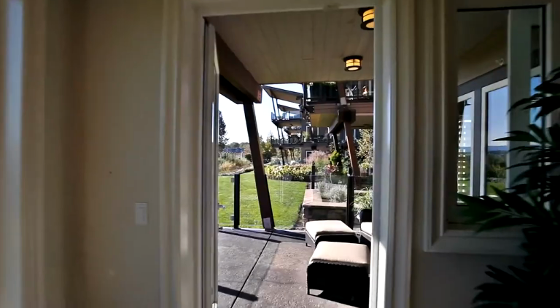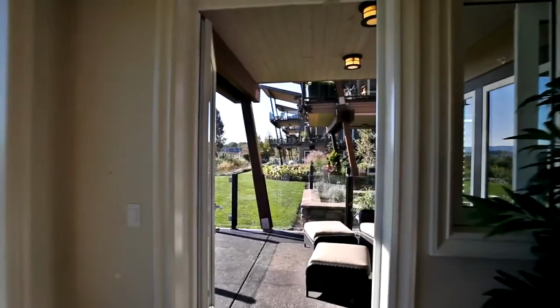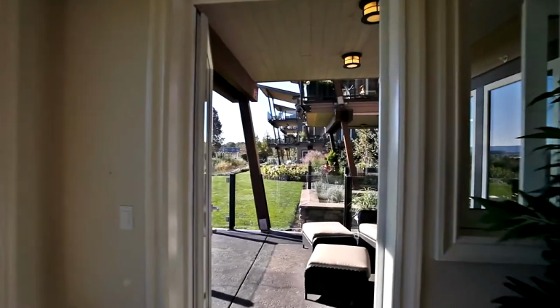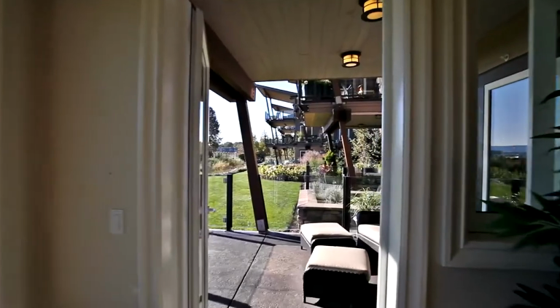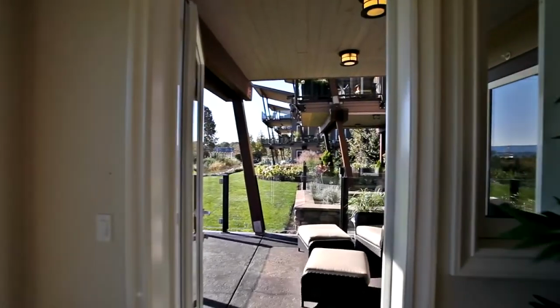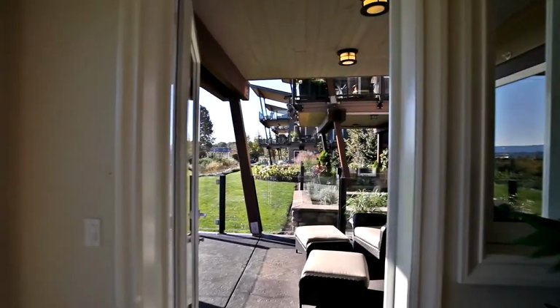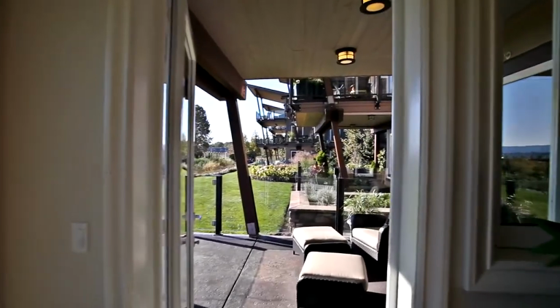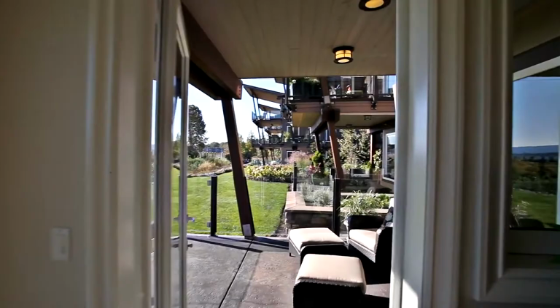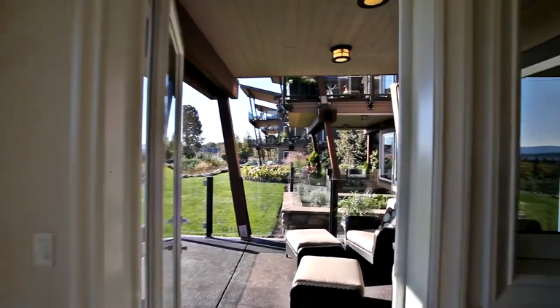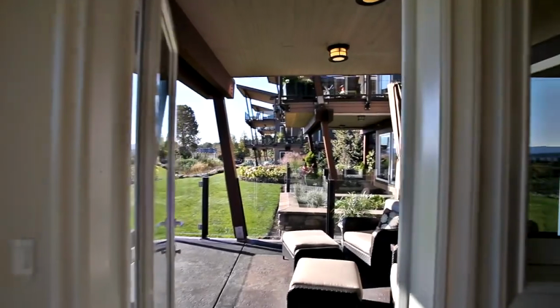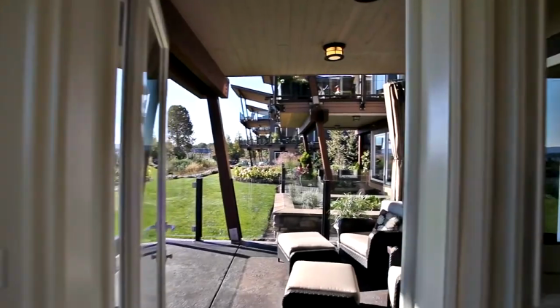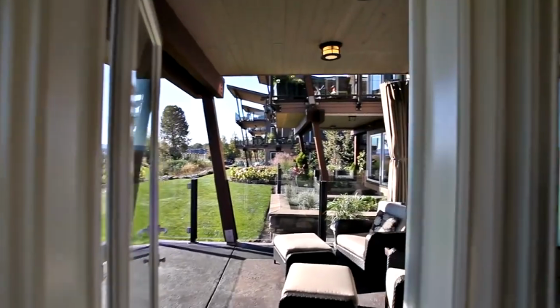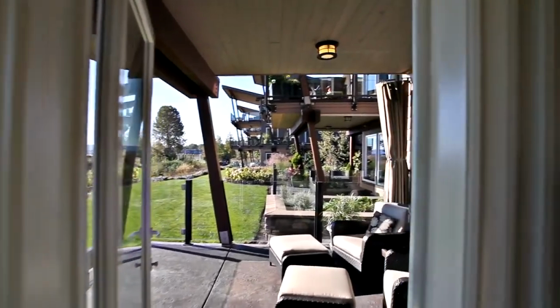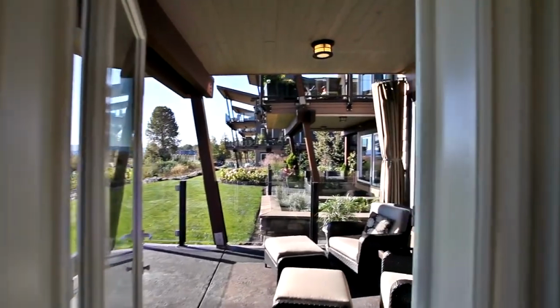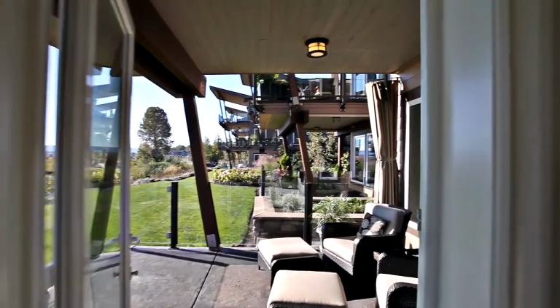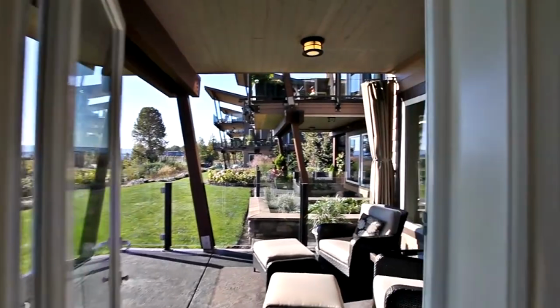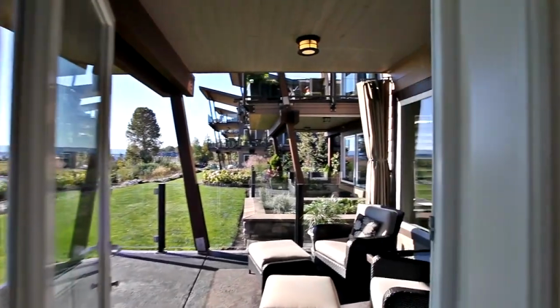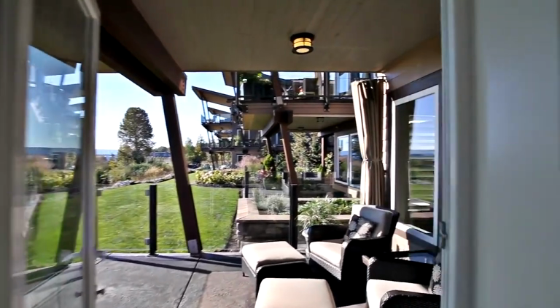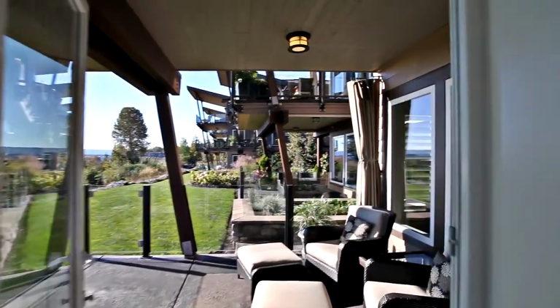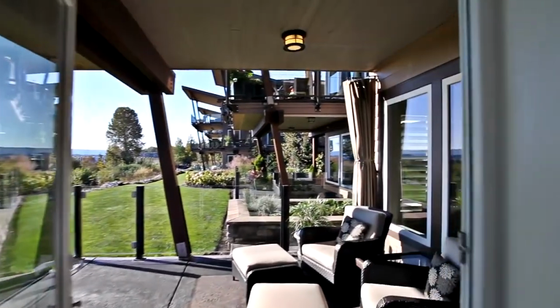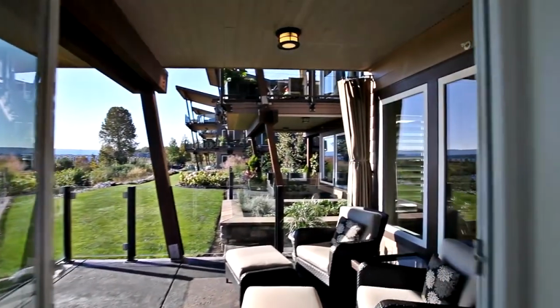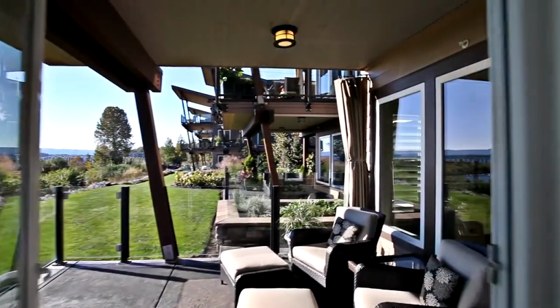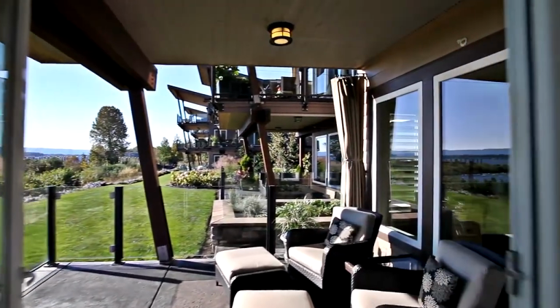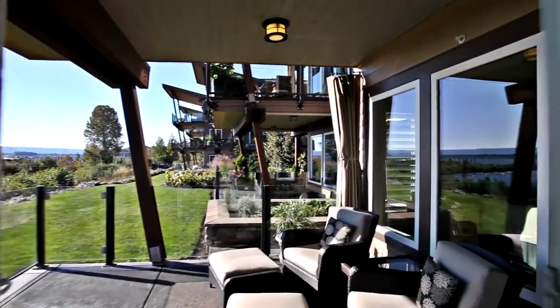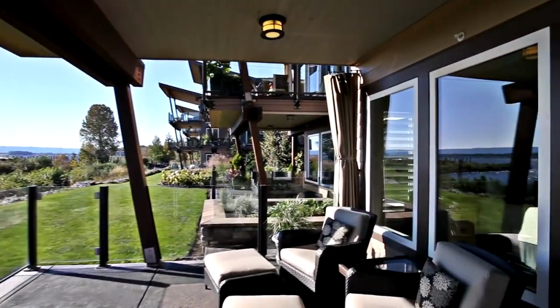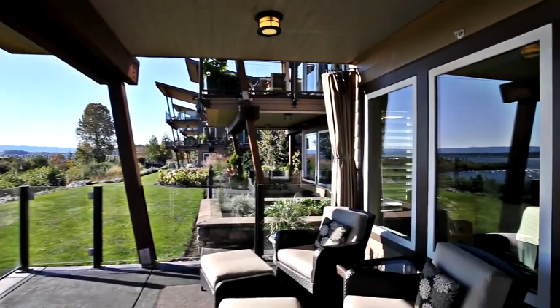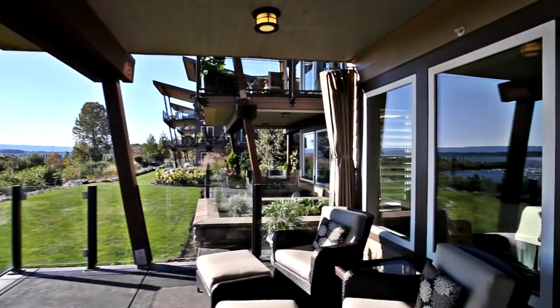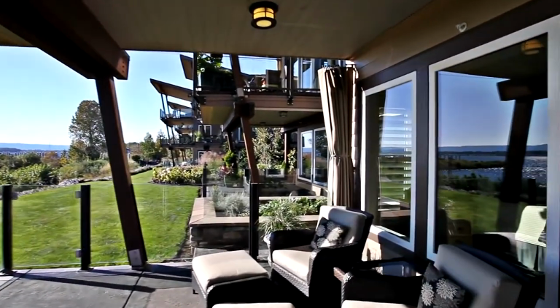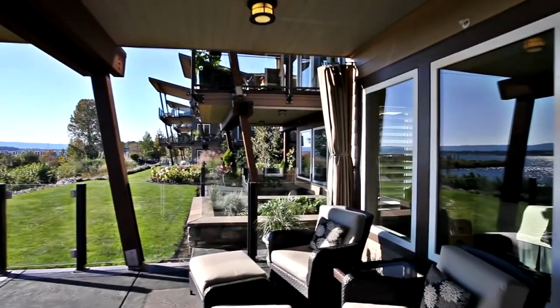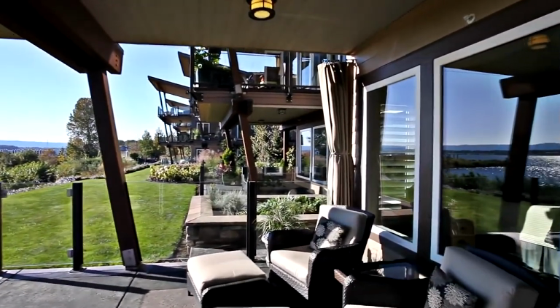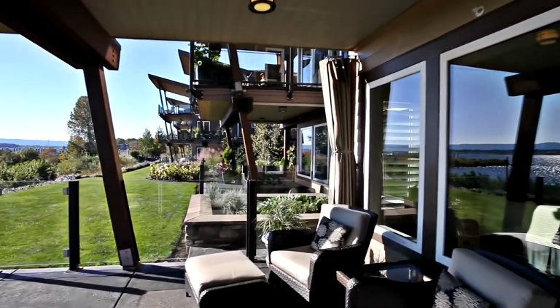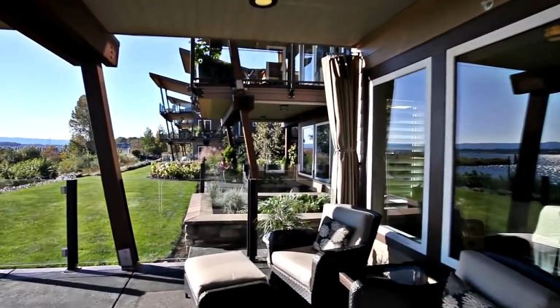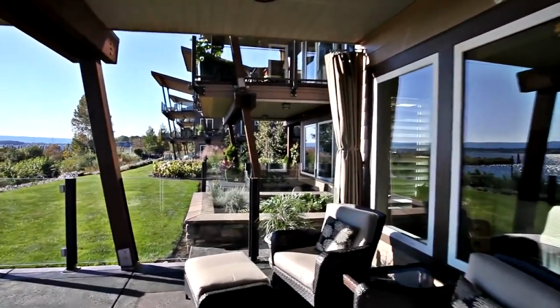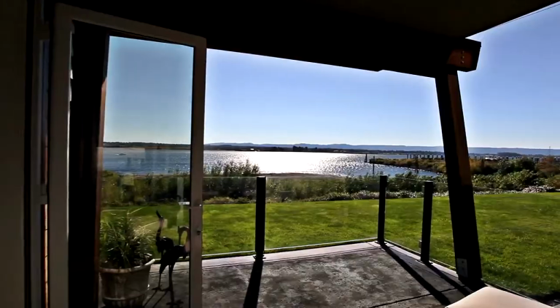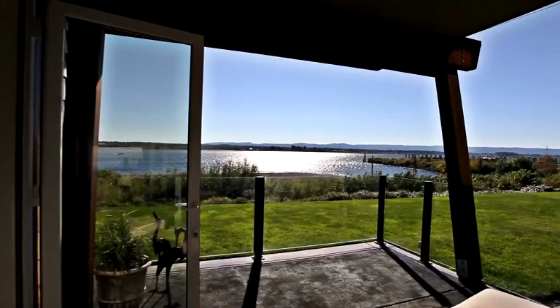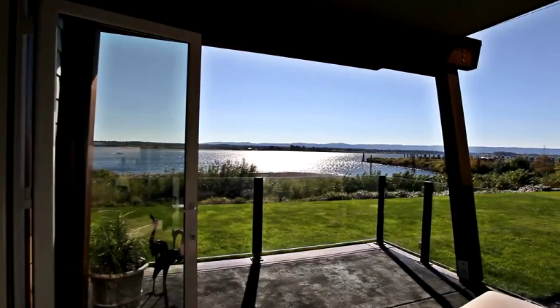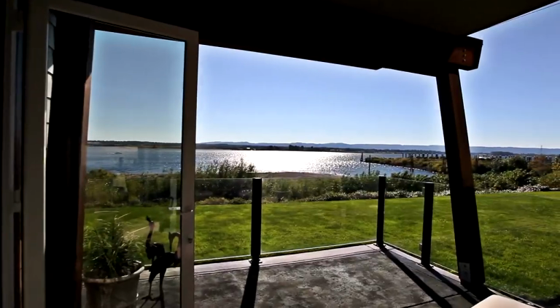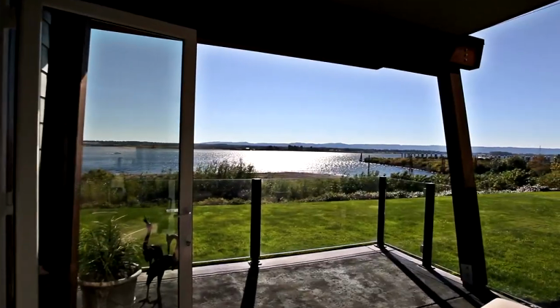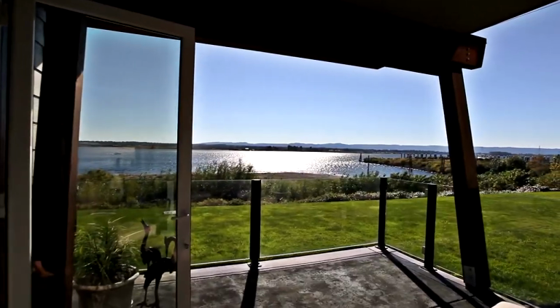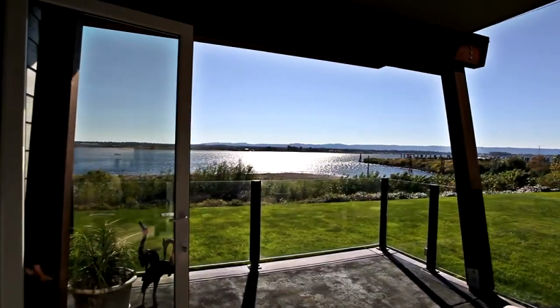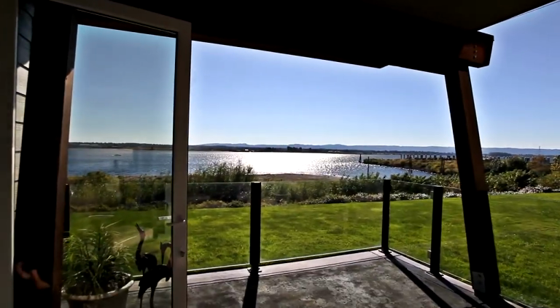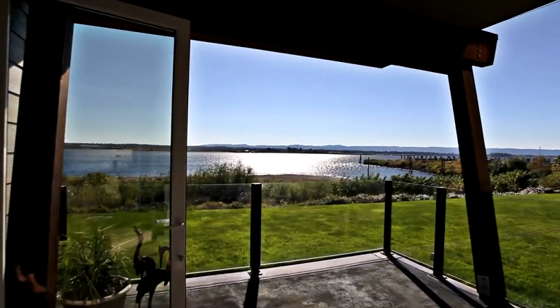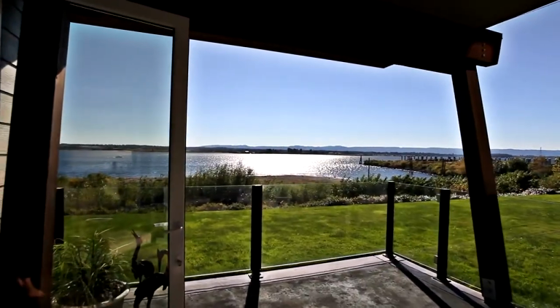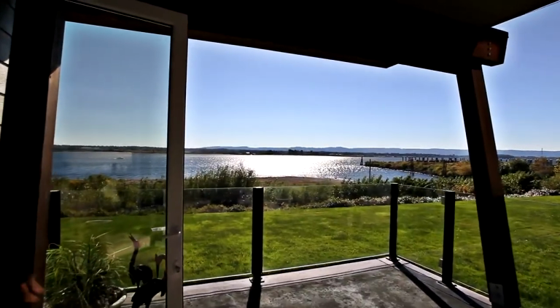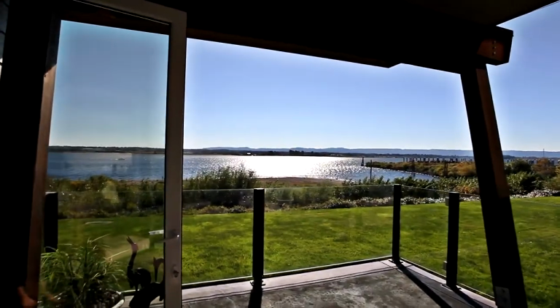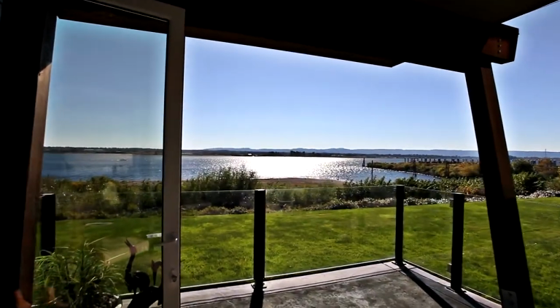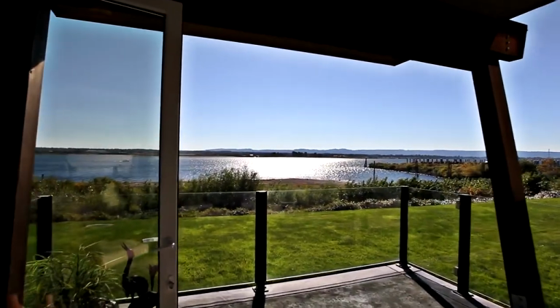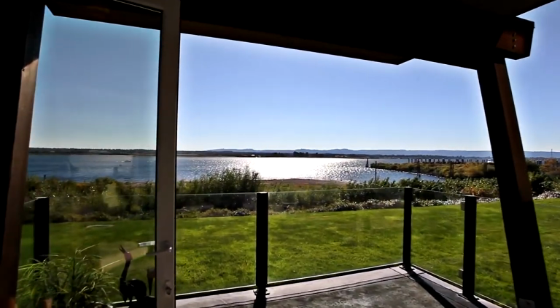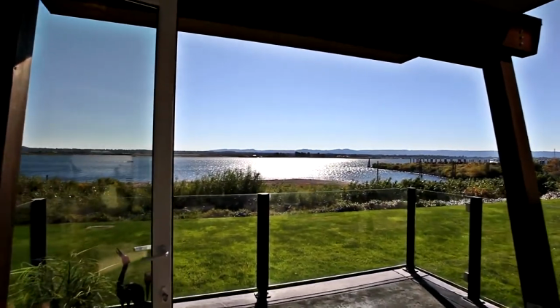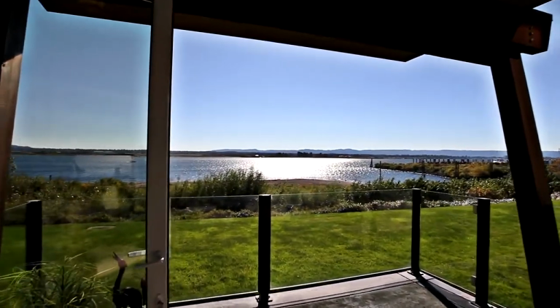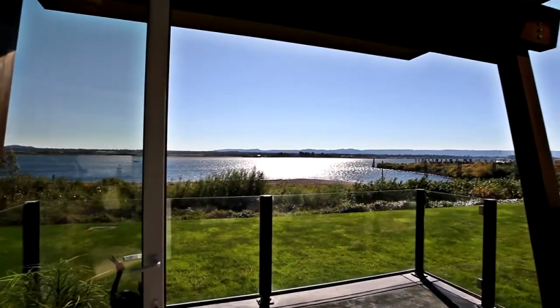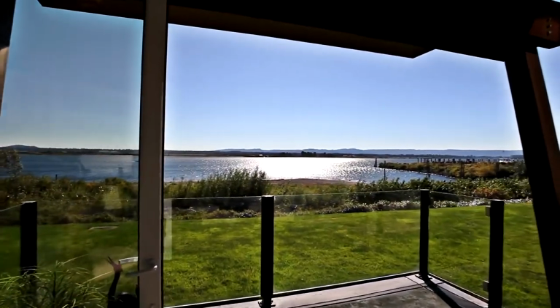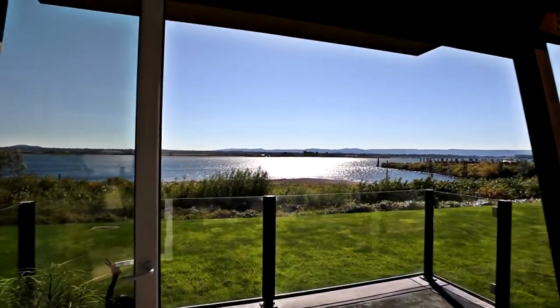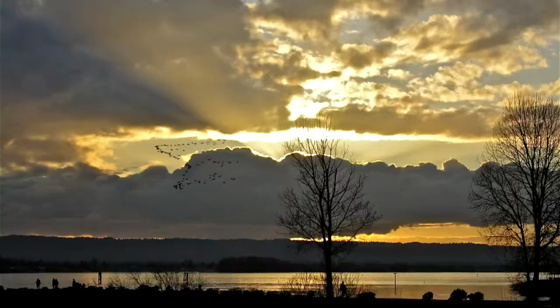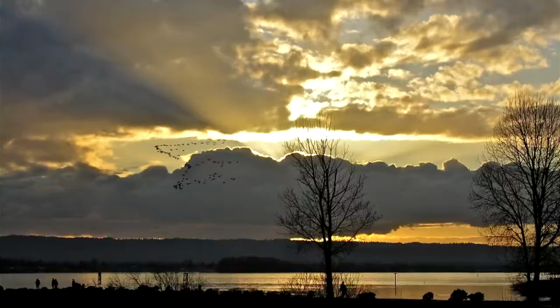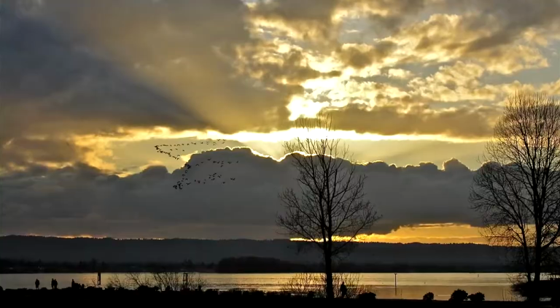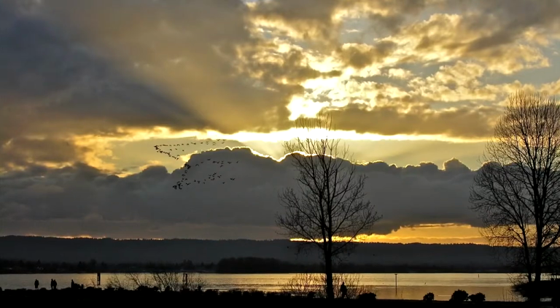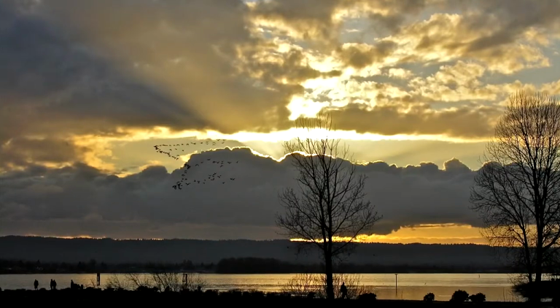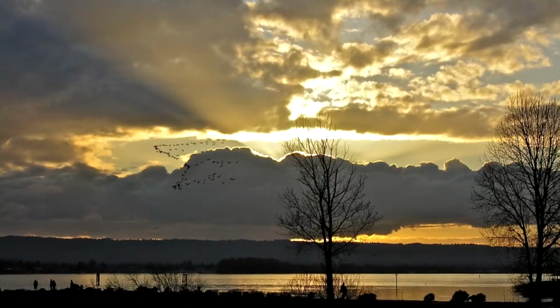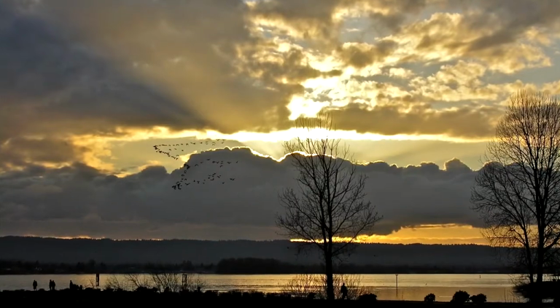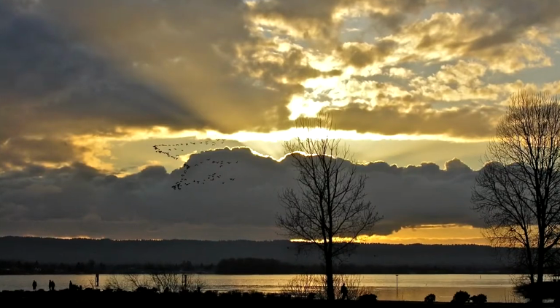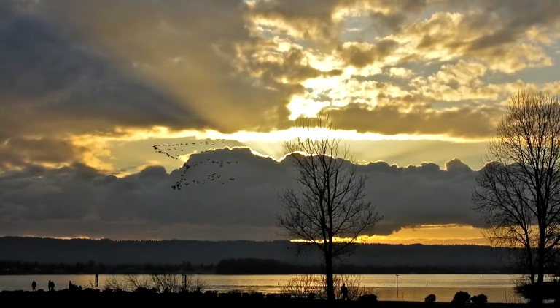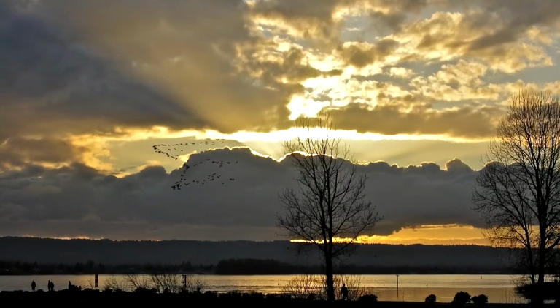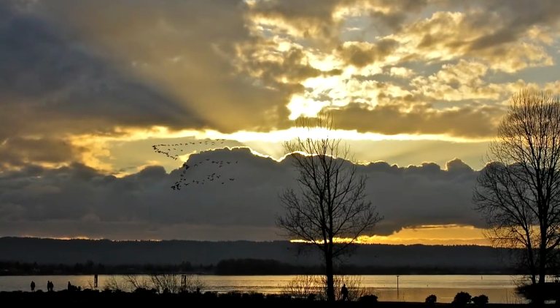Stepping outside to your private deck, you can watch the boats go by, various water sports, or the peaceful wildlife.